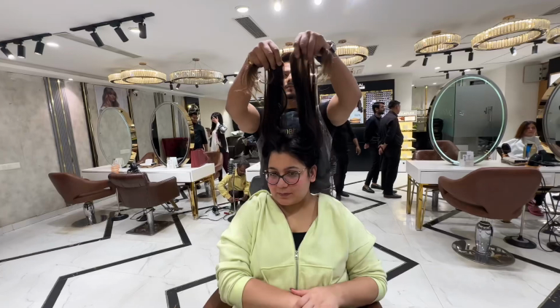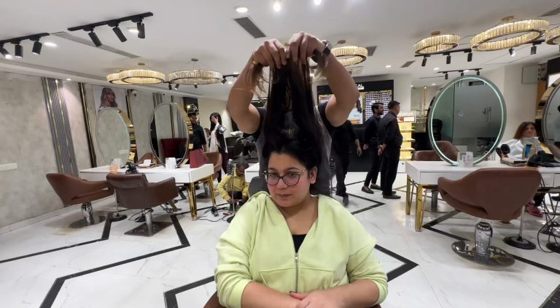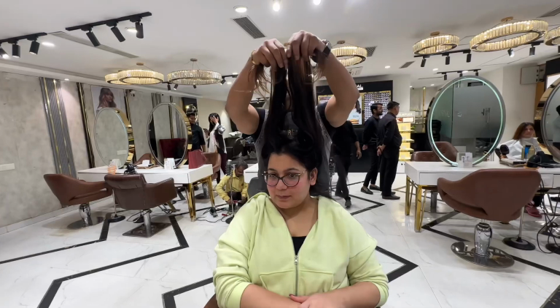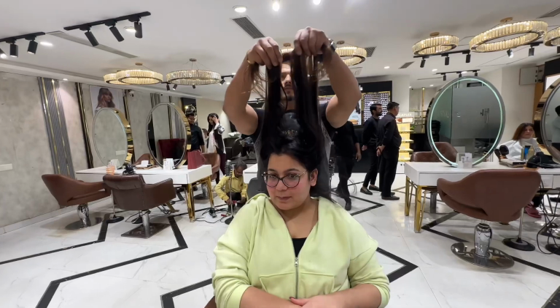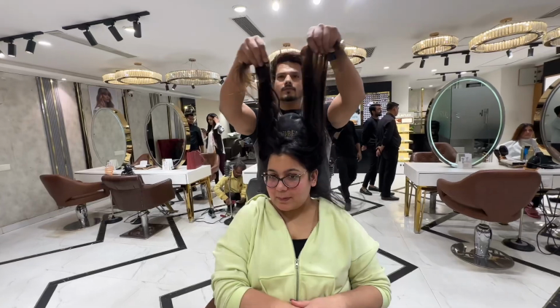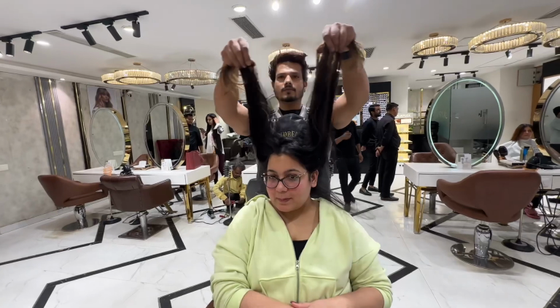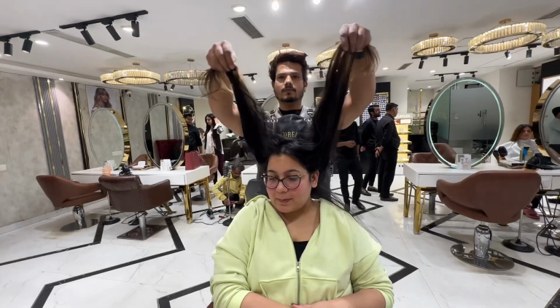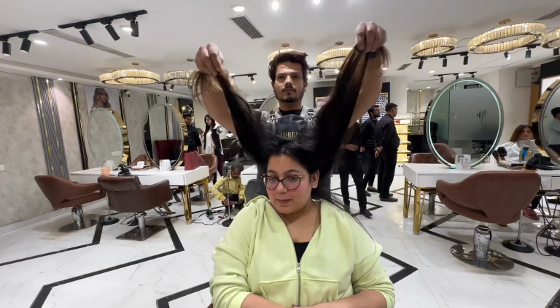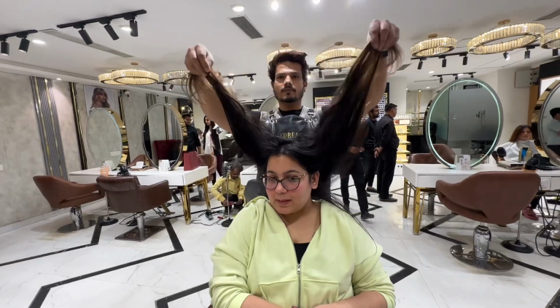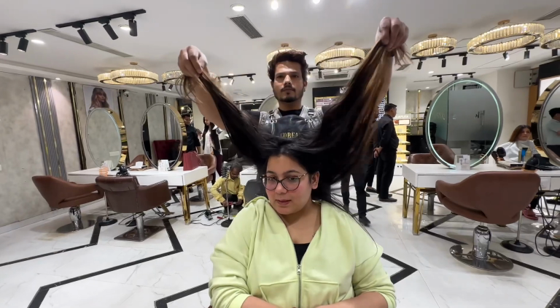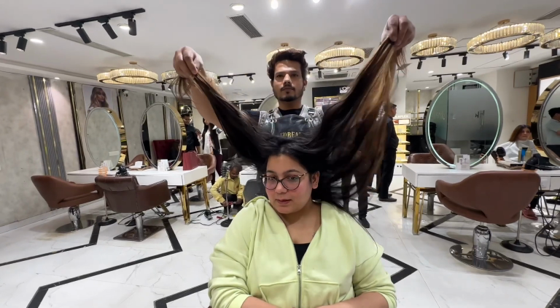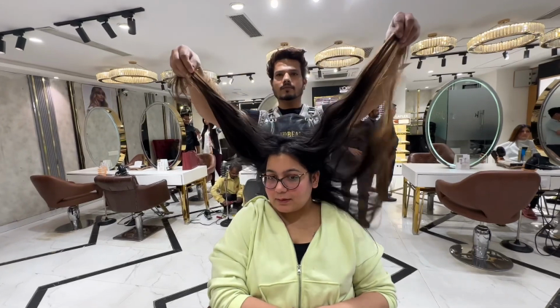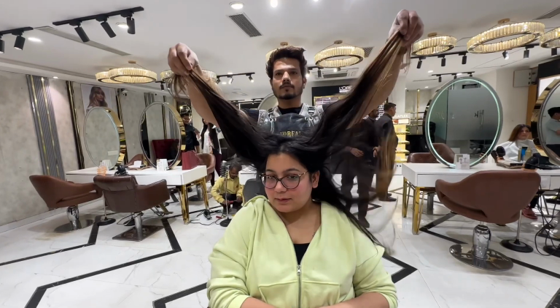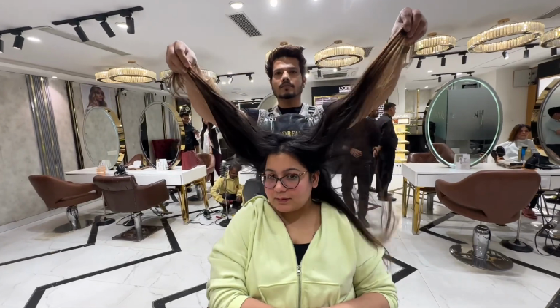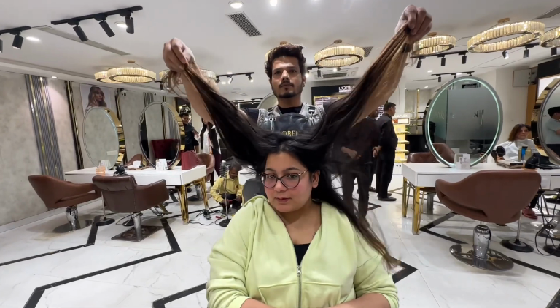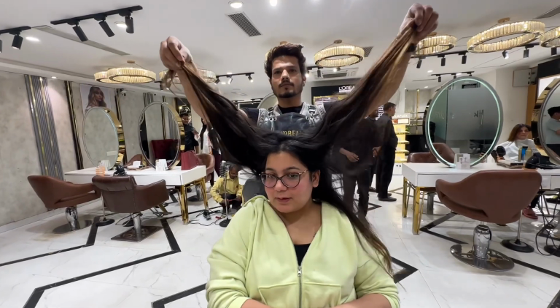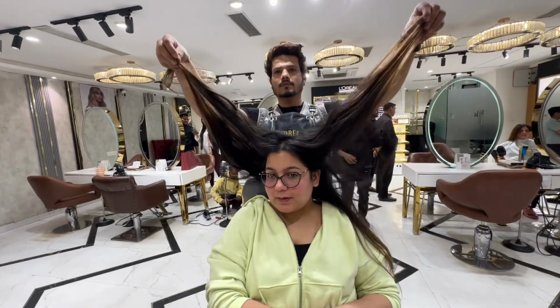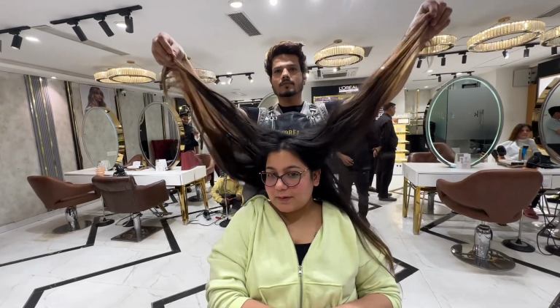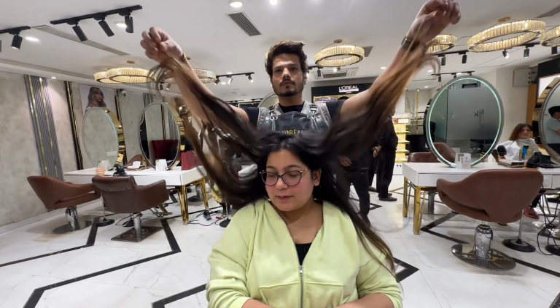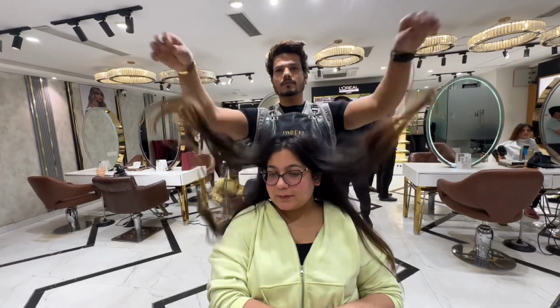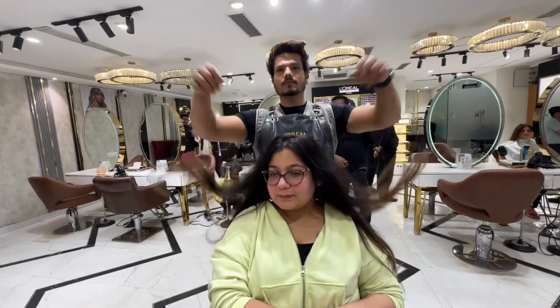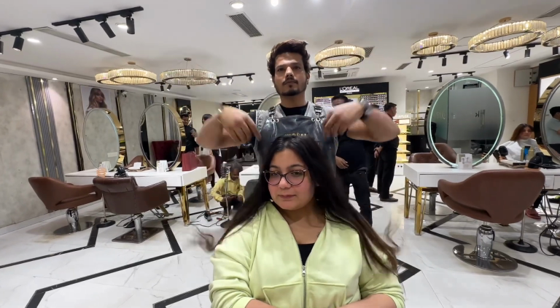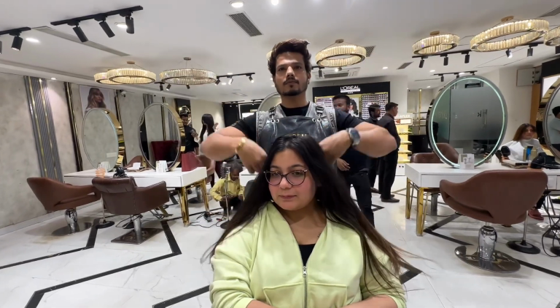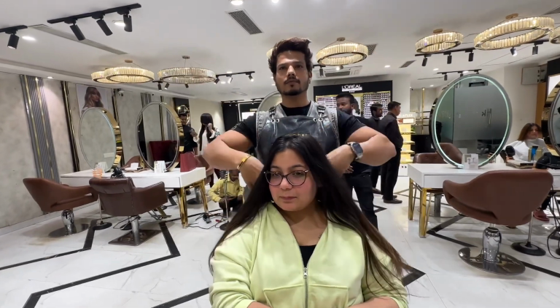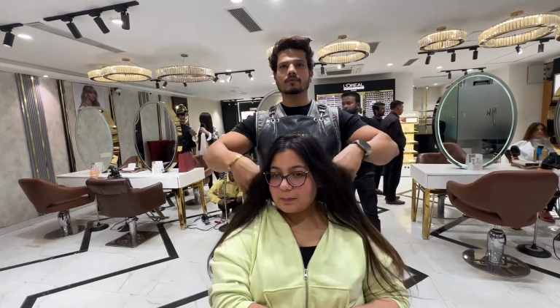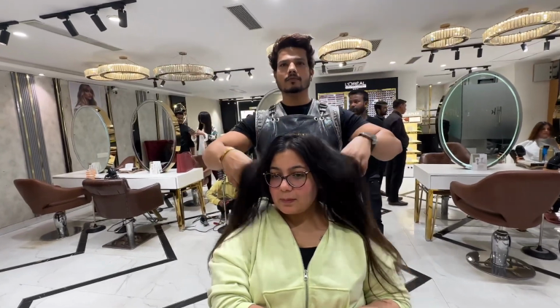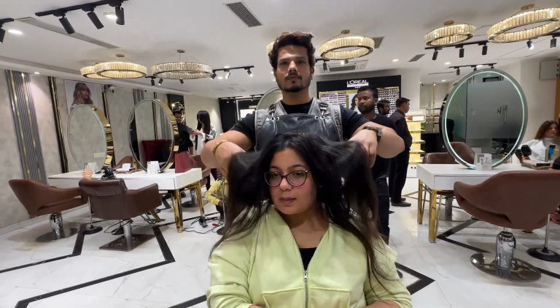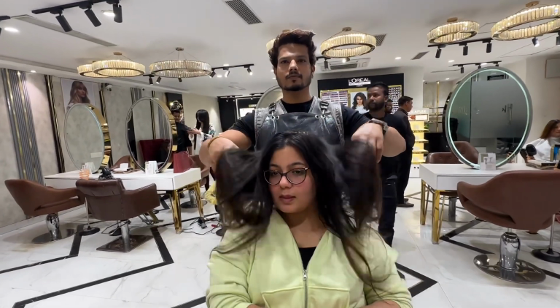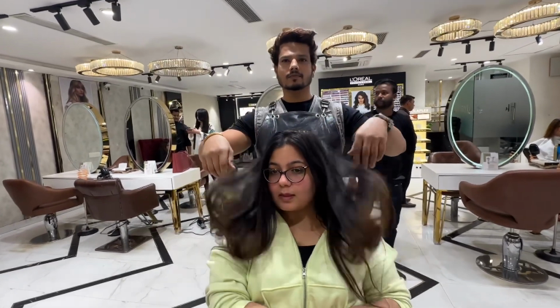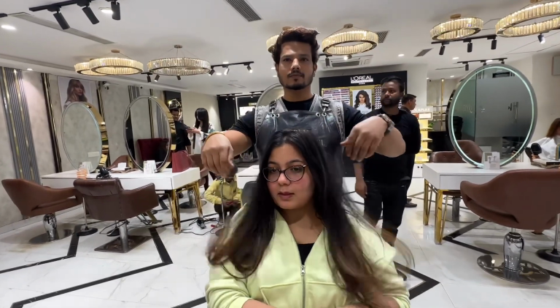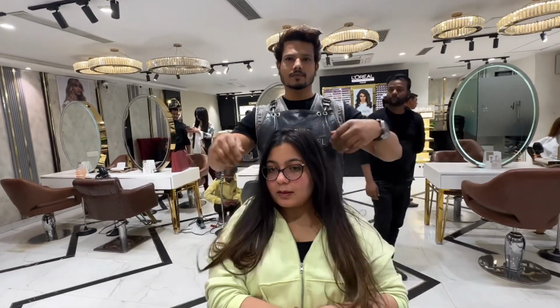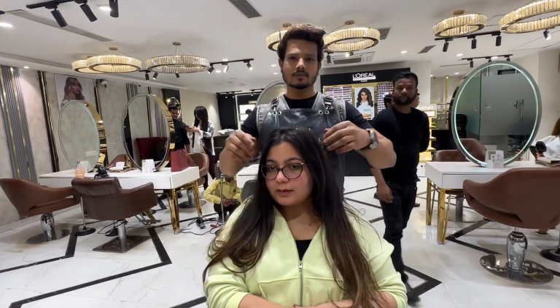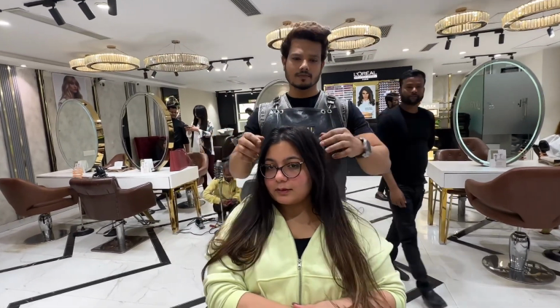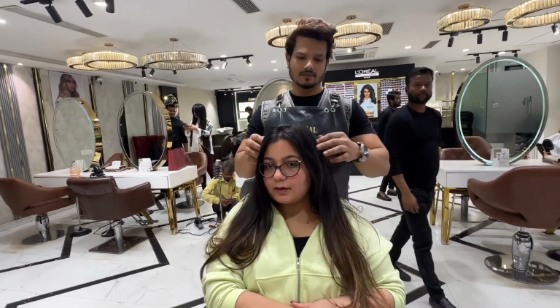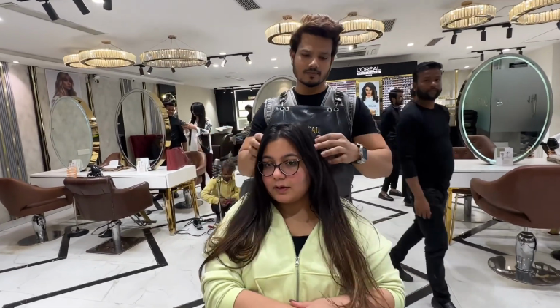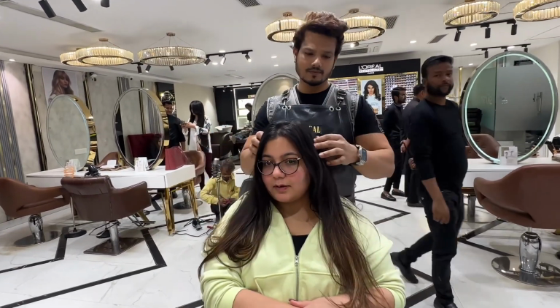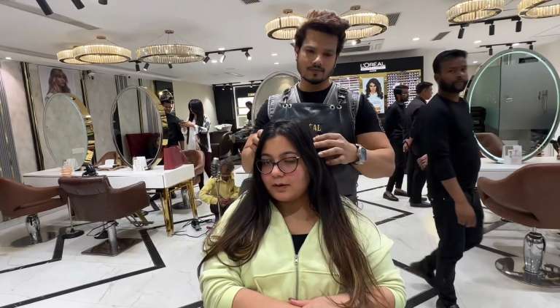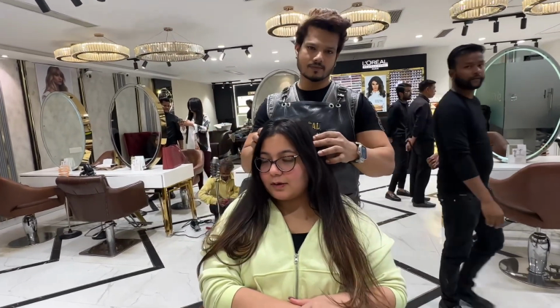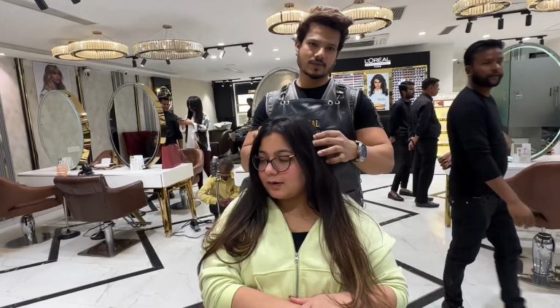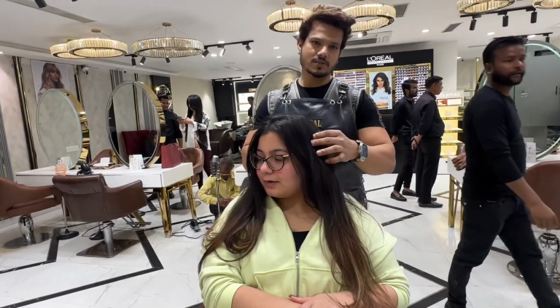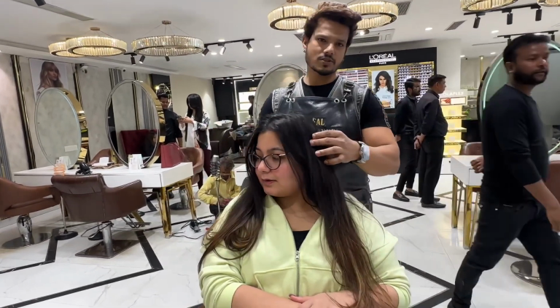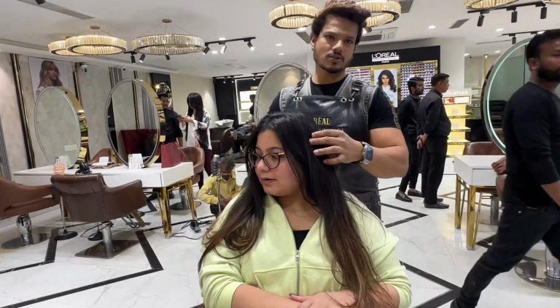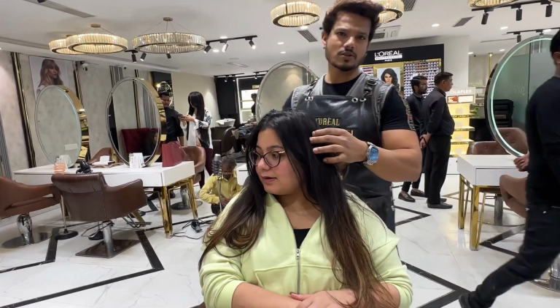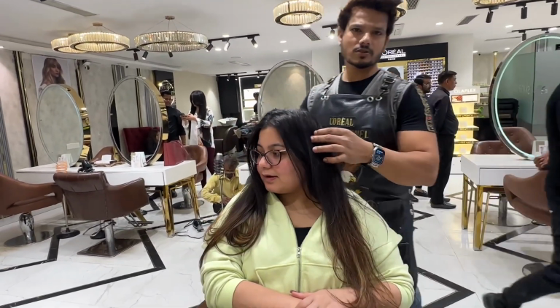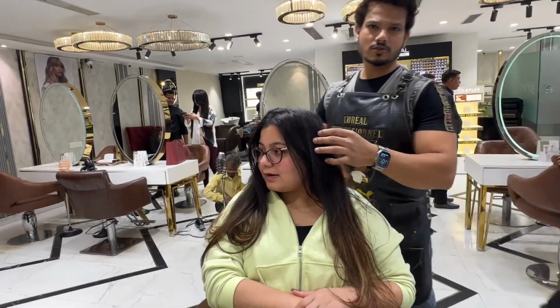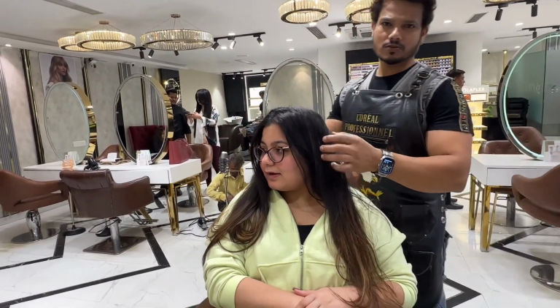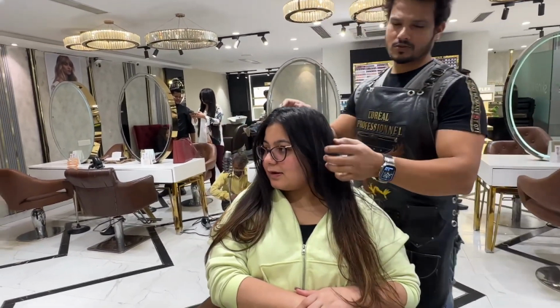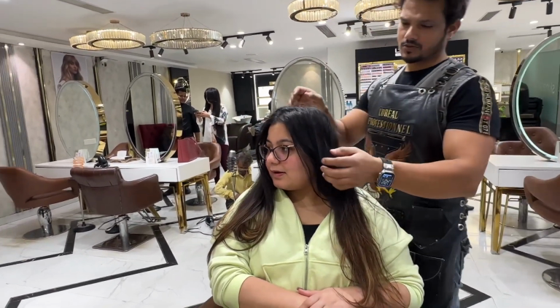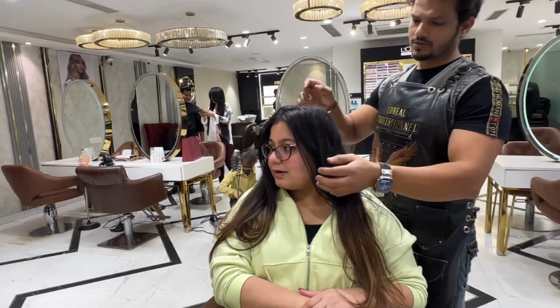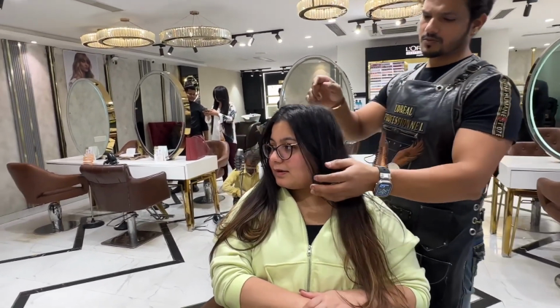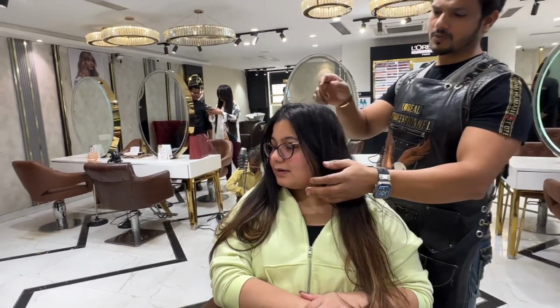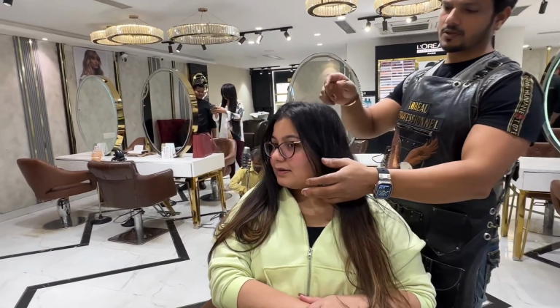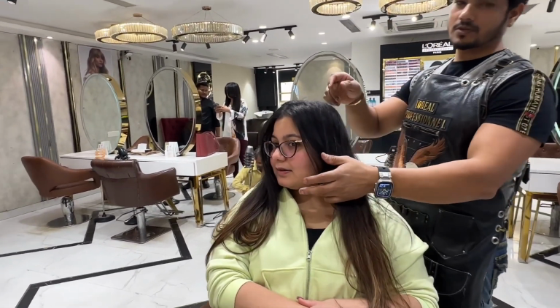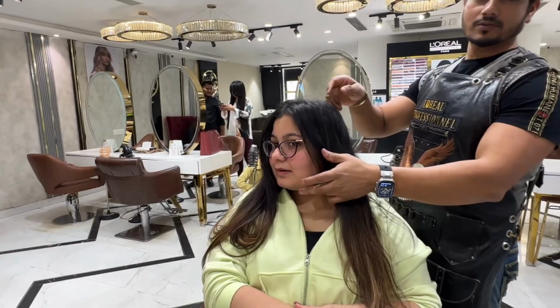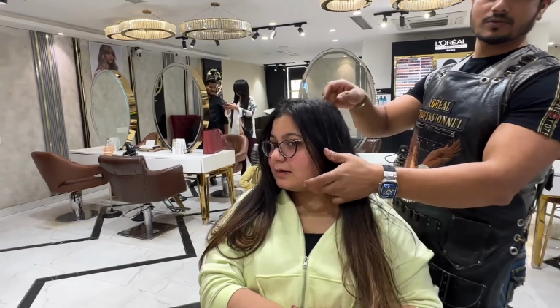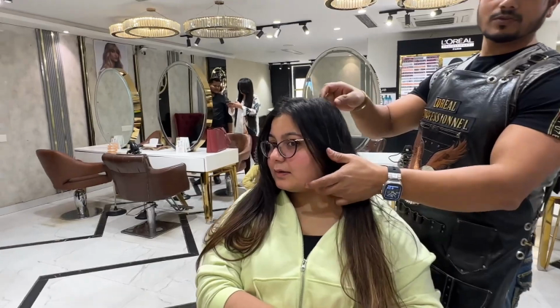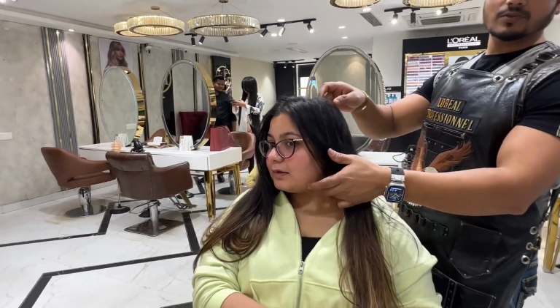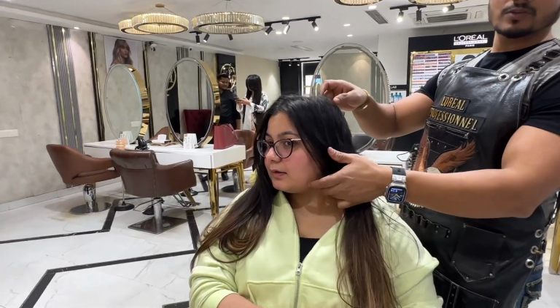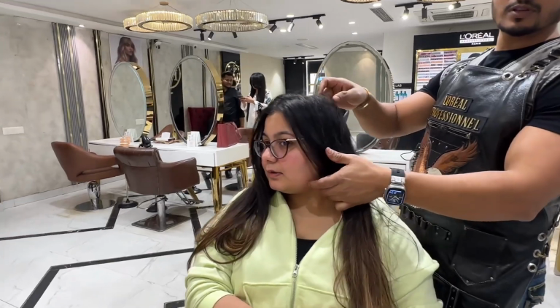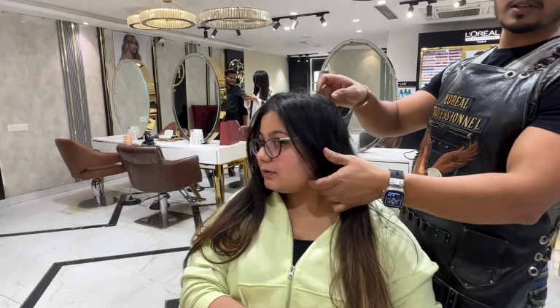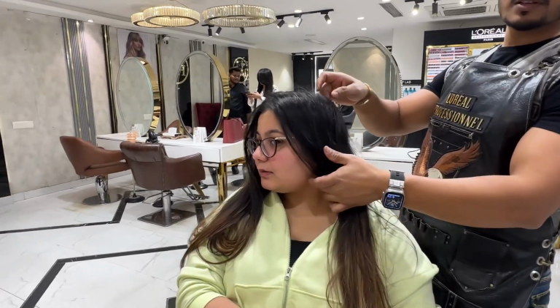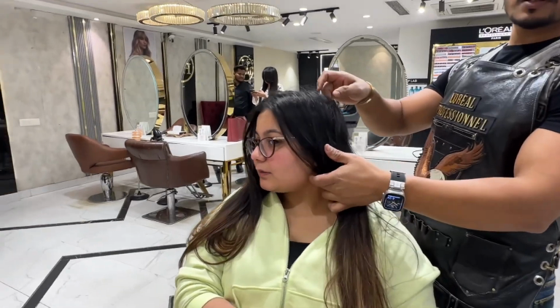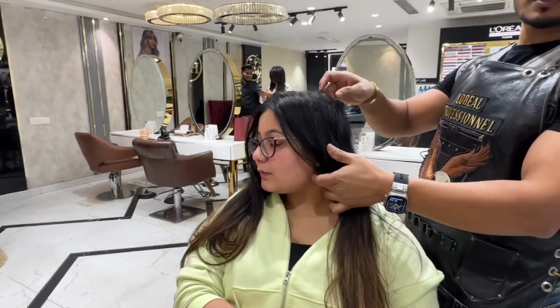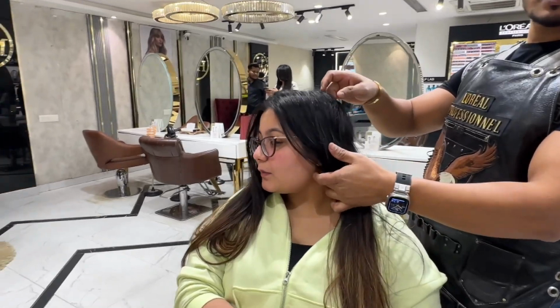Hello everyone, how are you guys? As you can see, we are going to do a Balayage without bleach.